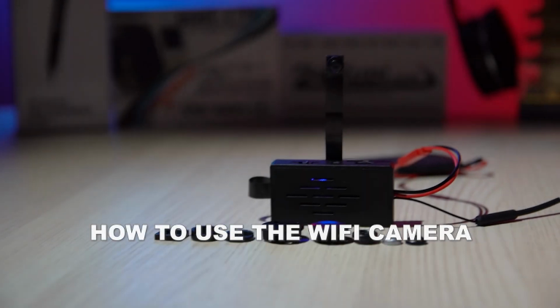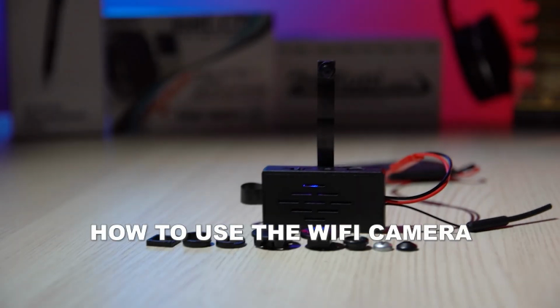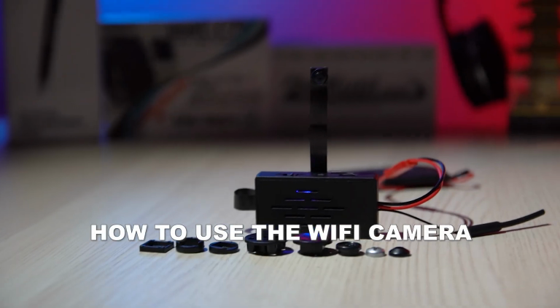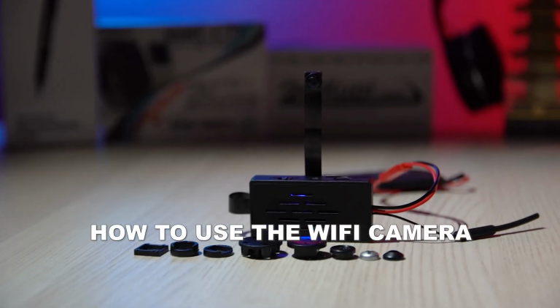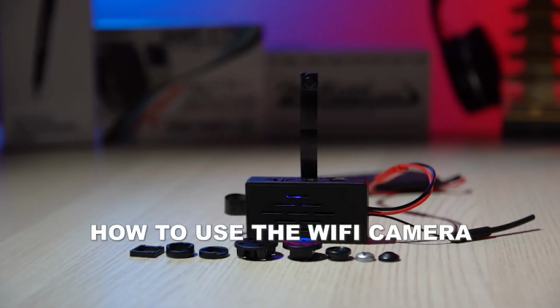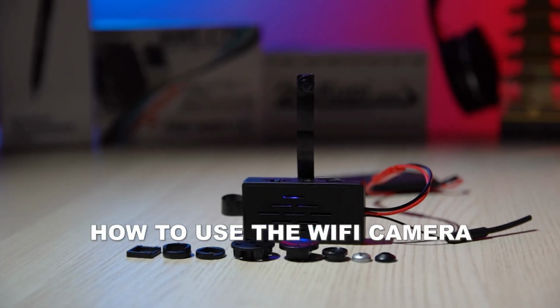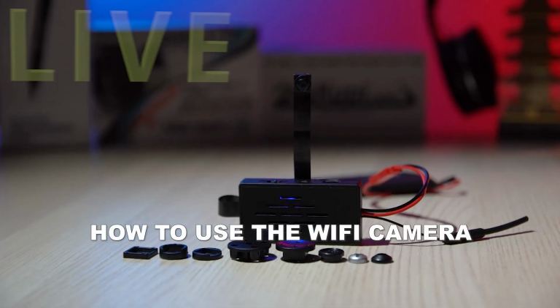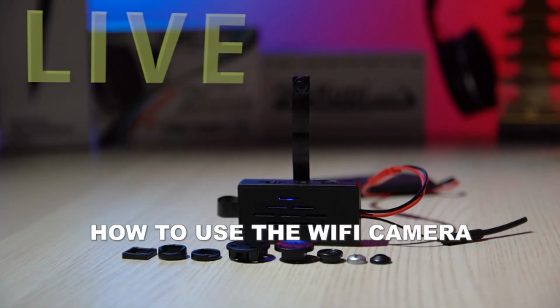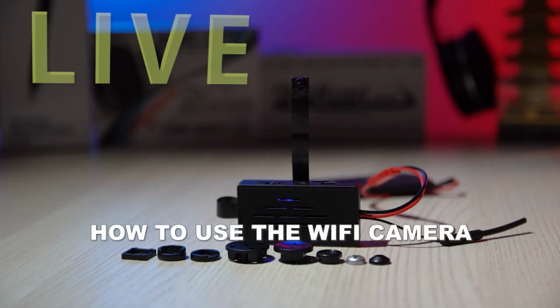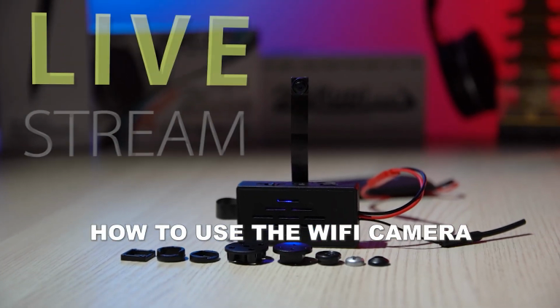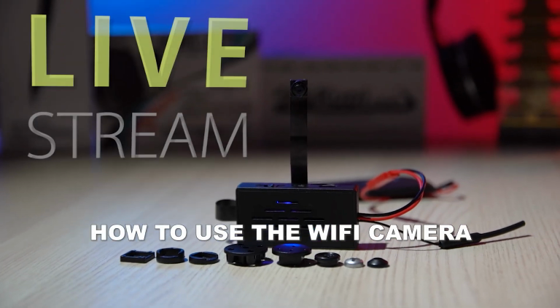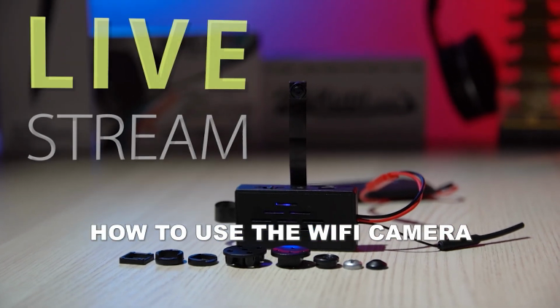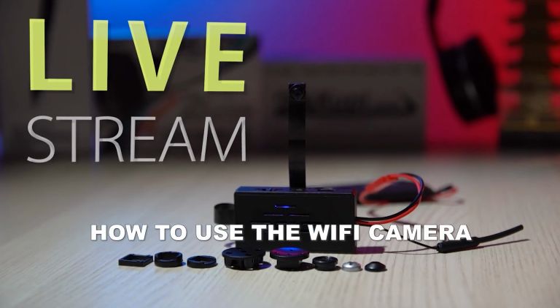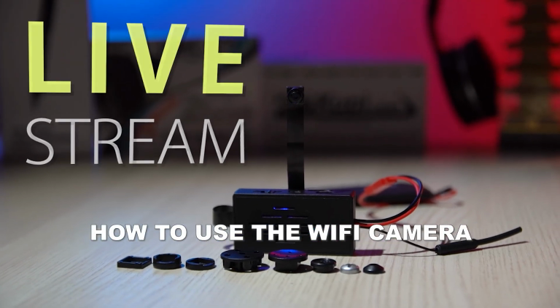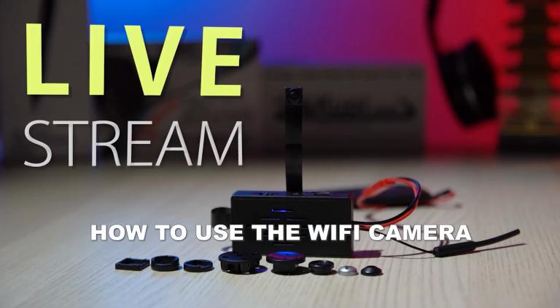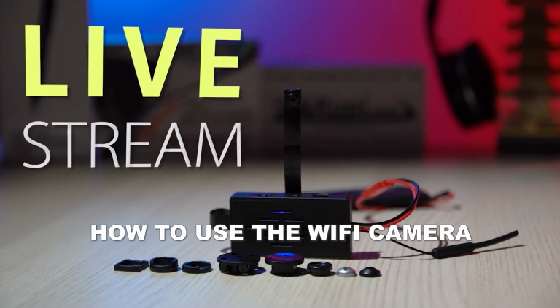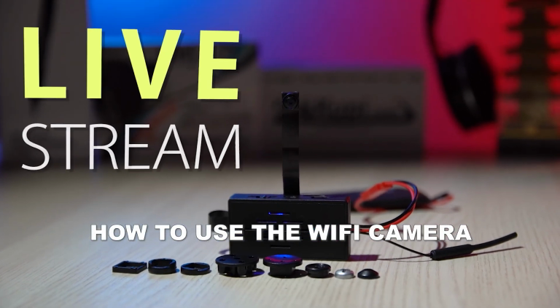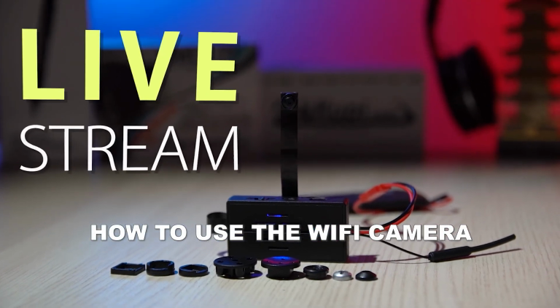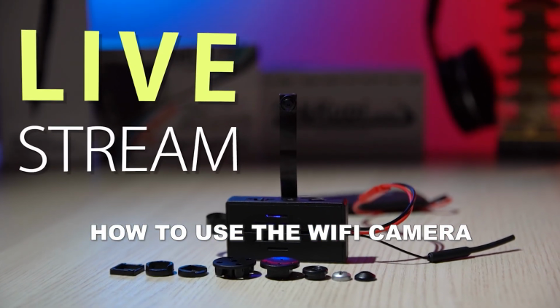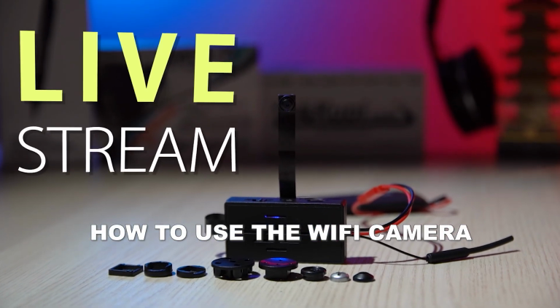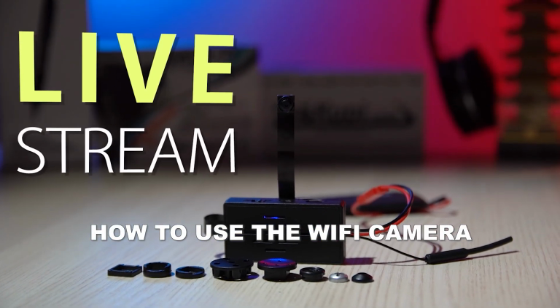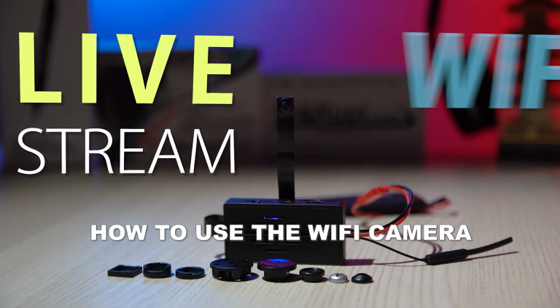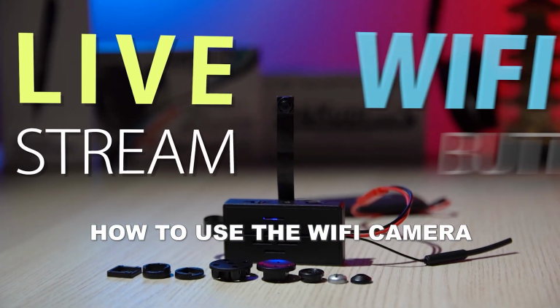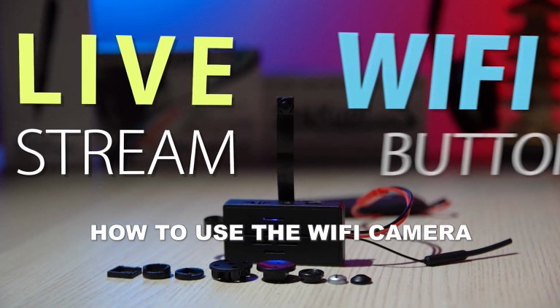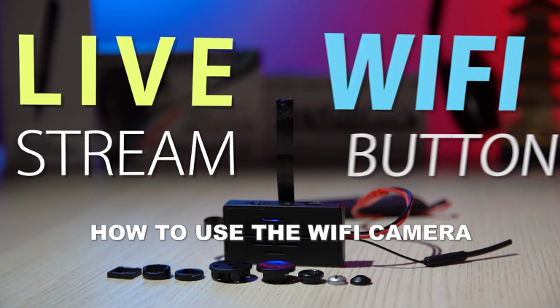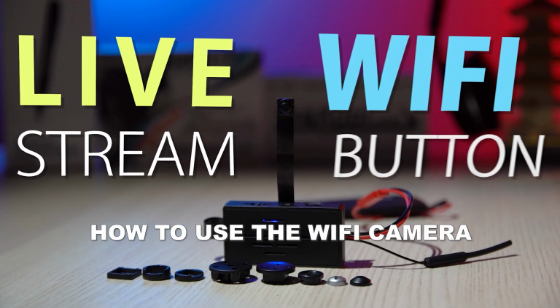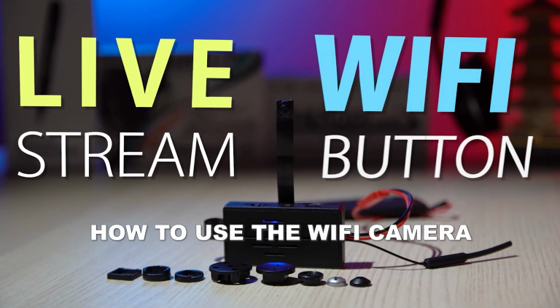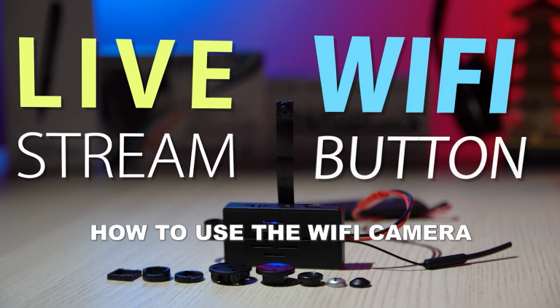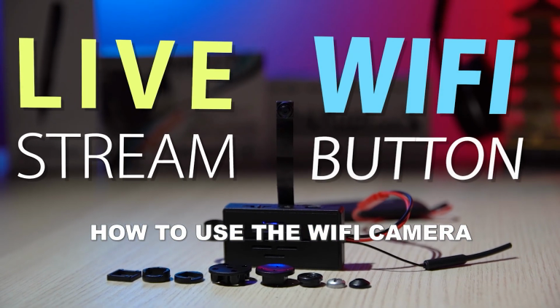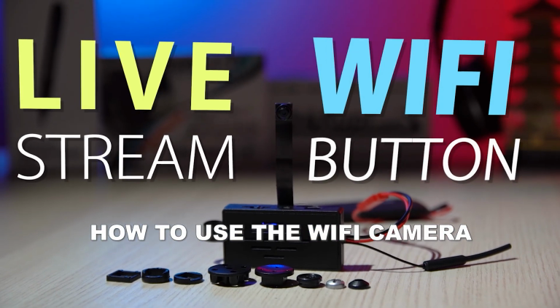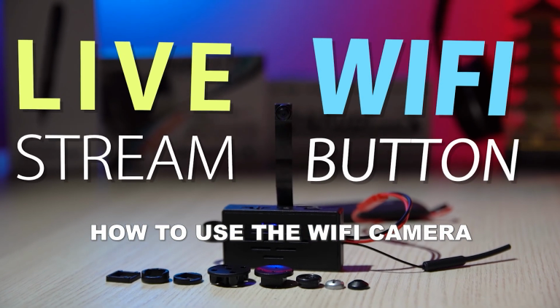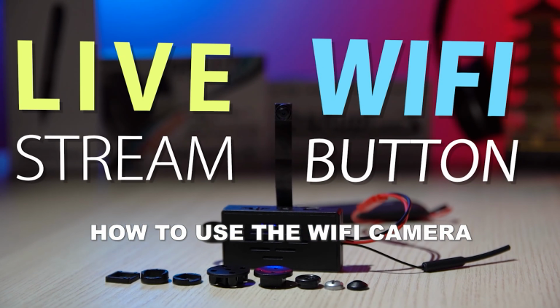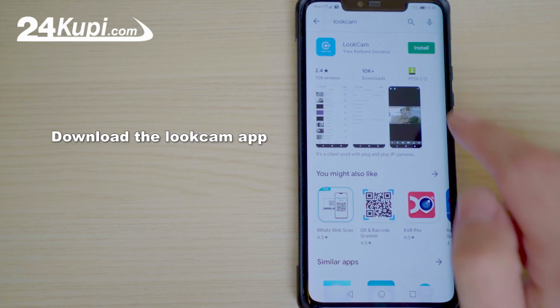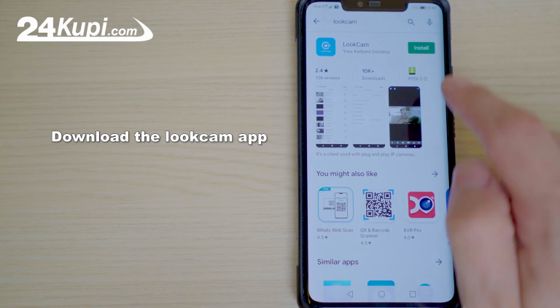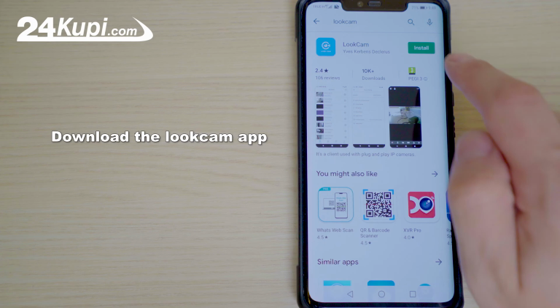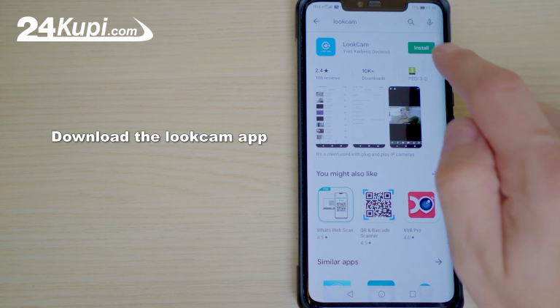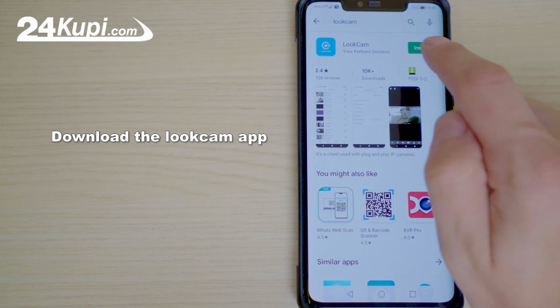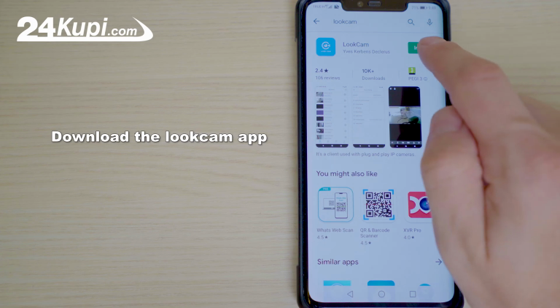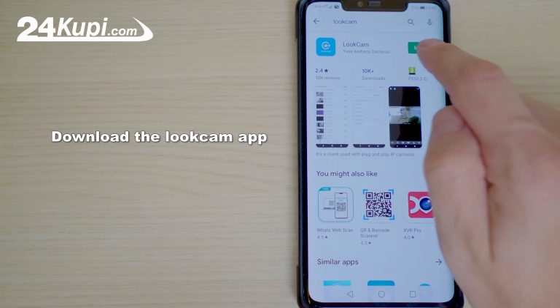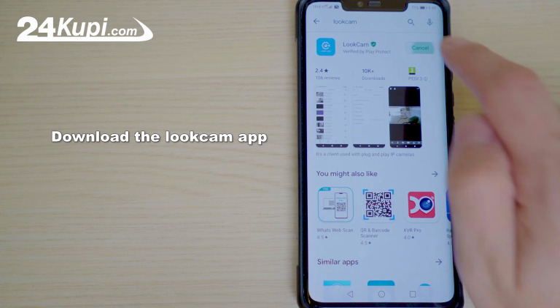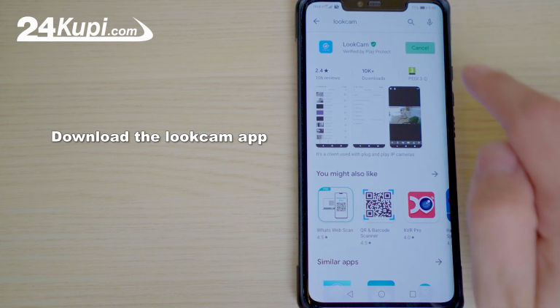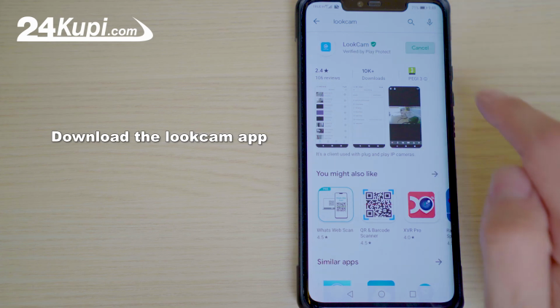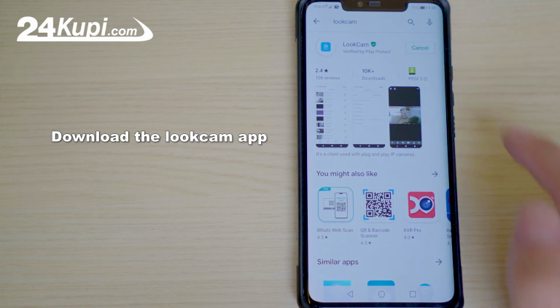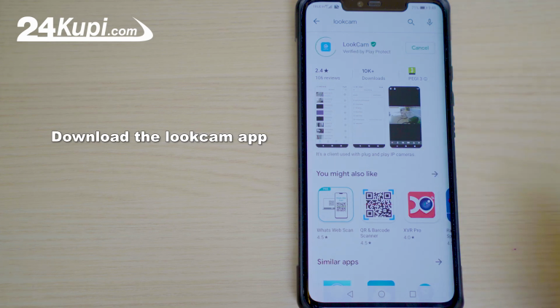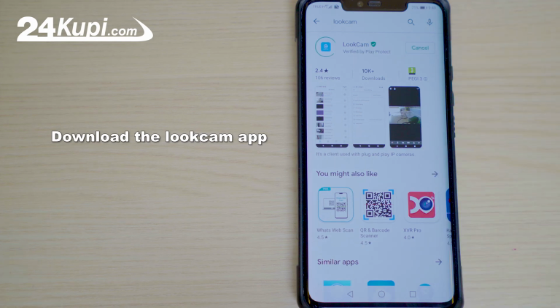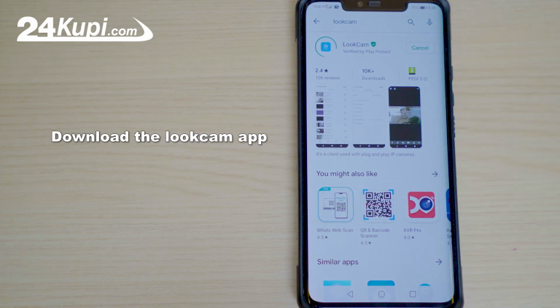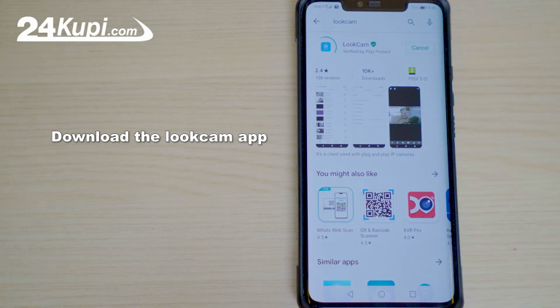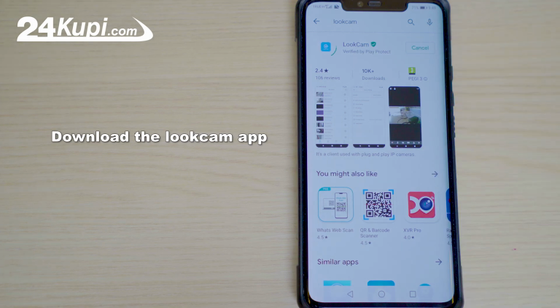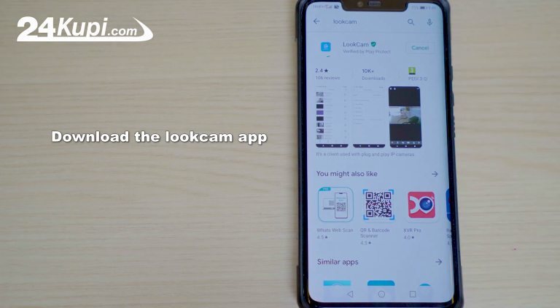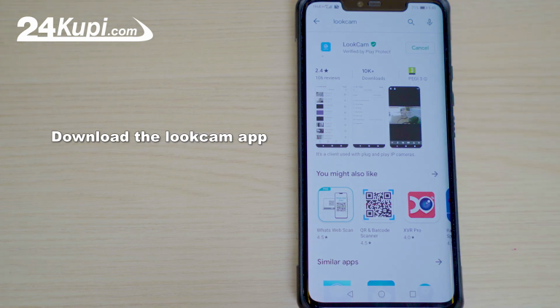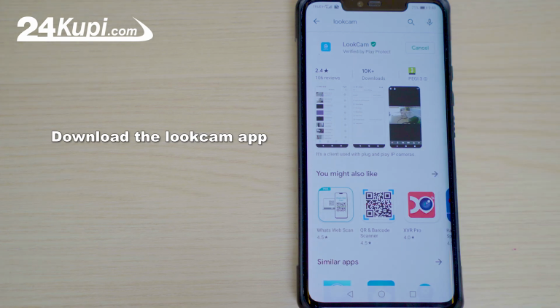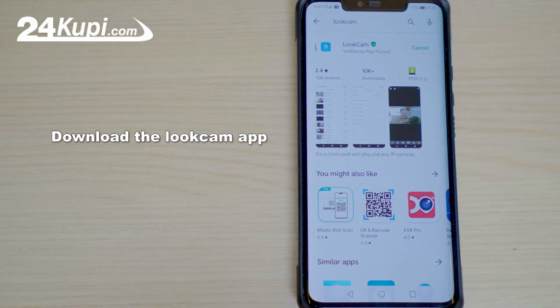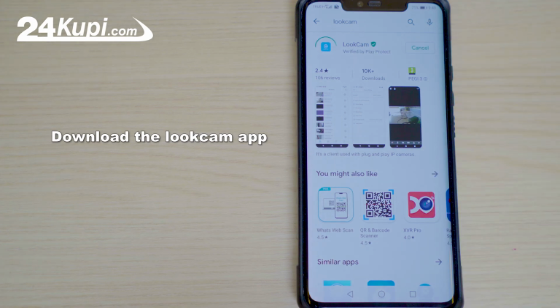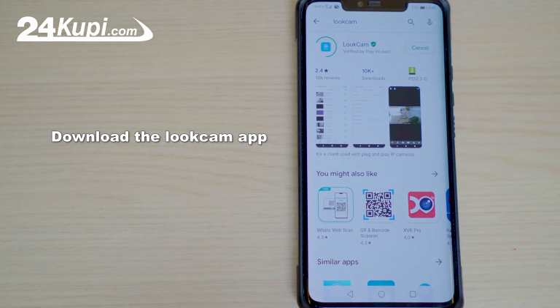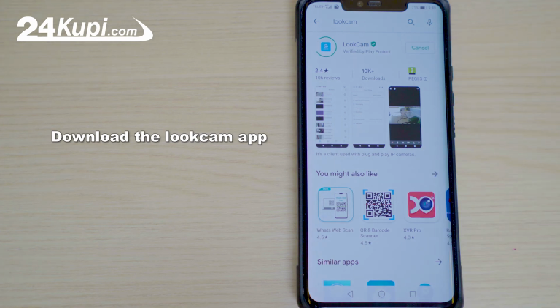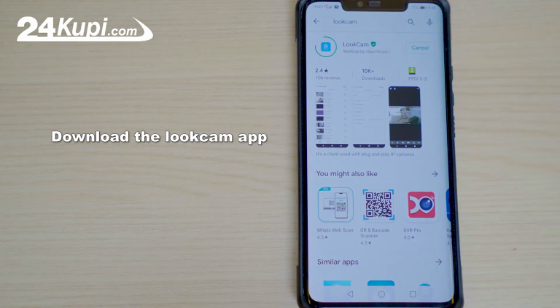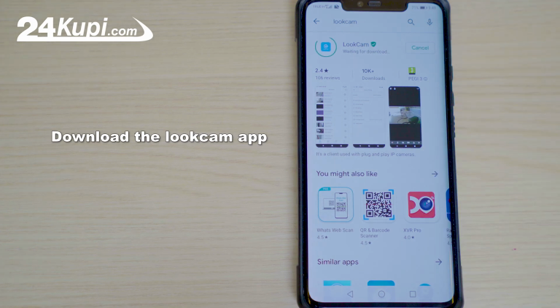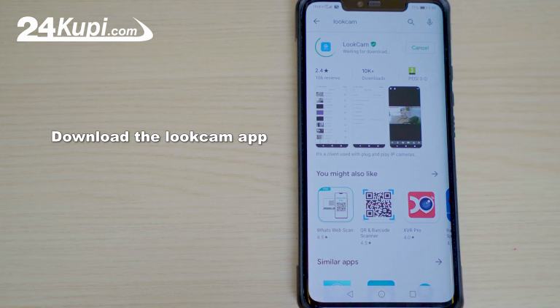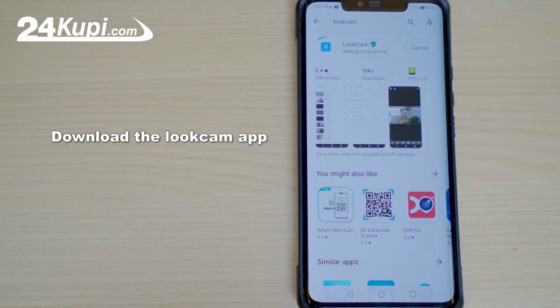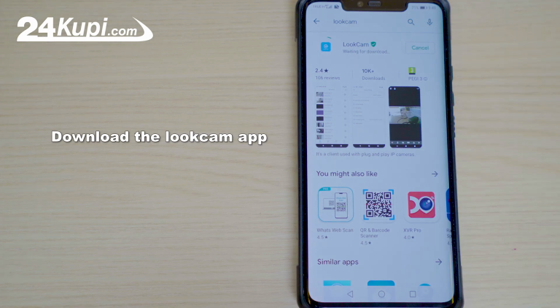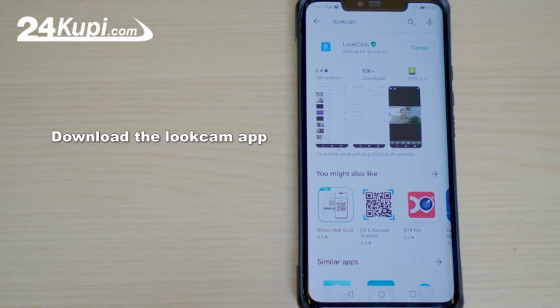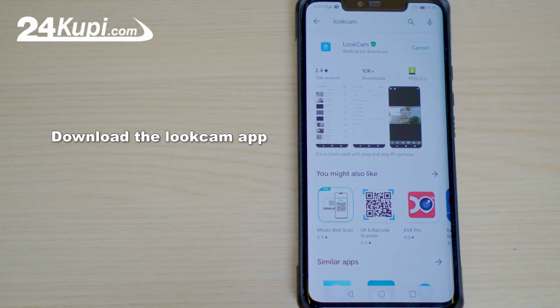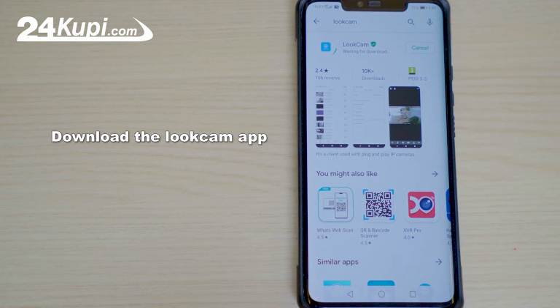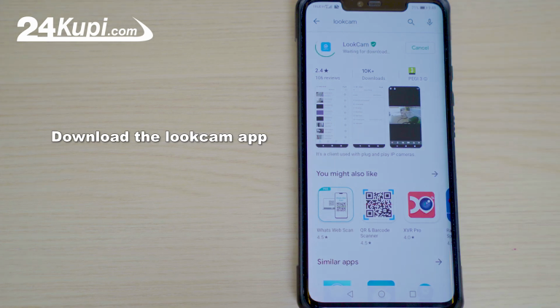Please follow the steps on how to use the Wi-Fi camera. Download the LookCam app from the Google Play or App Store on the link below.